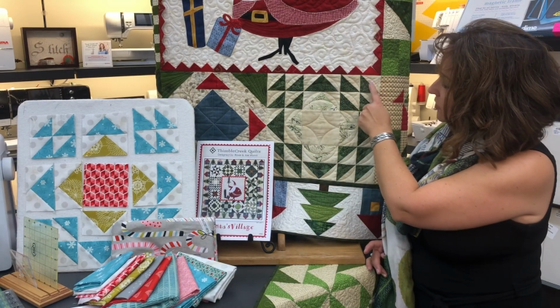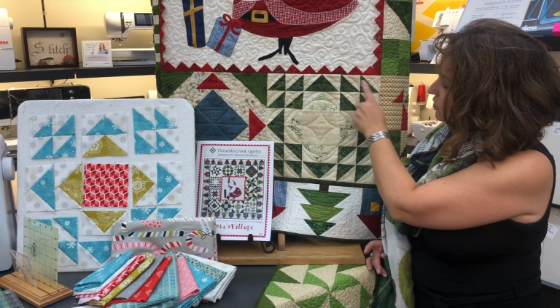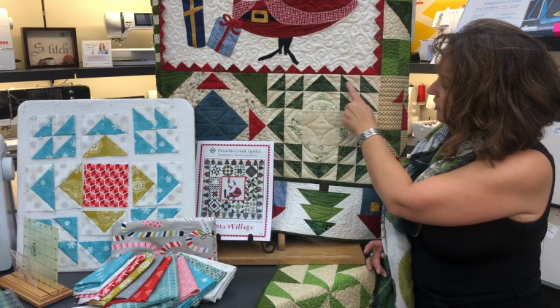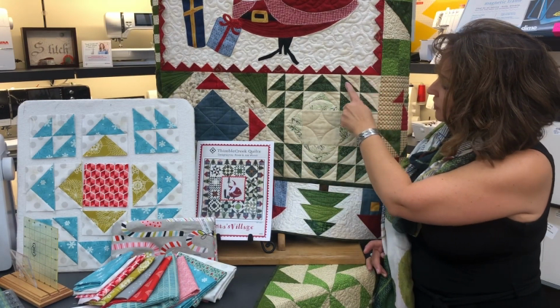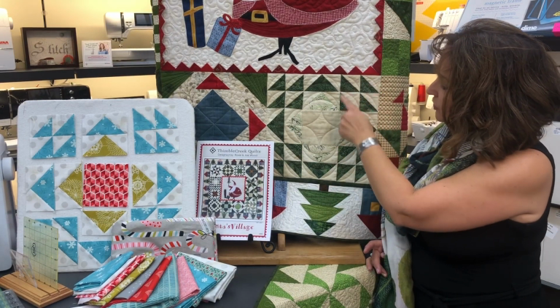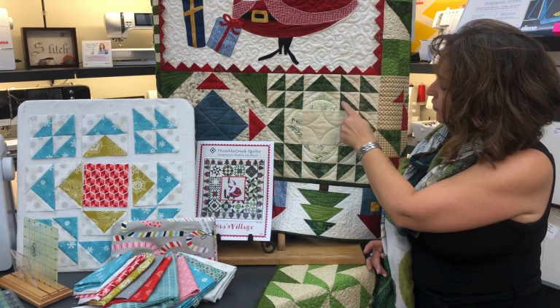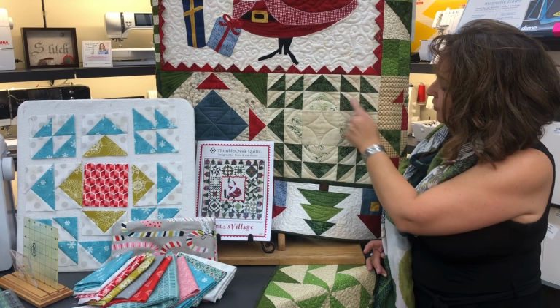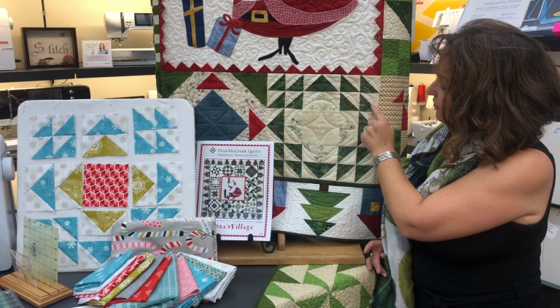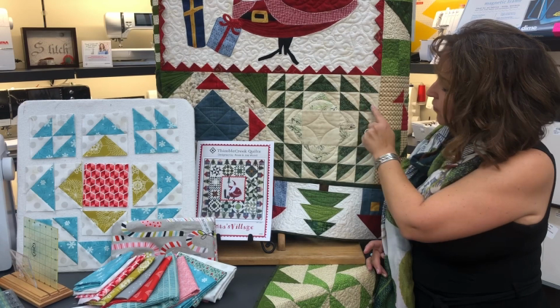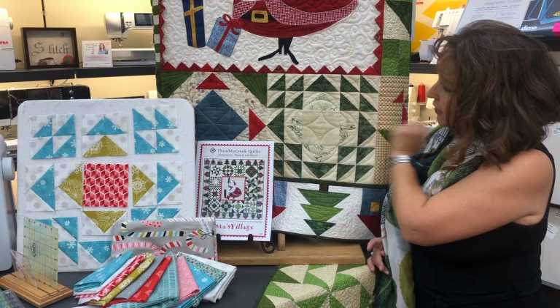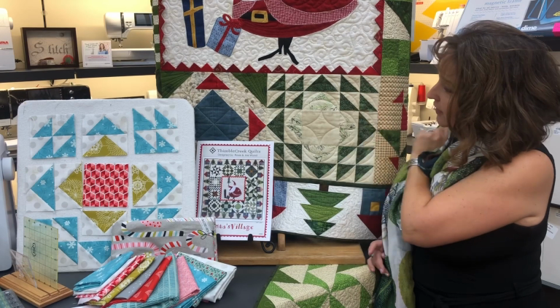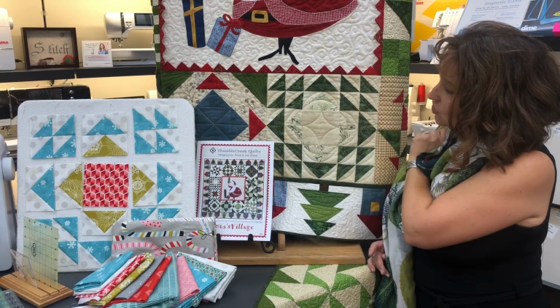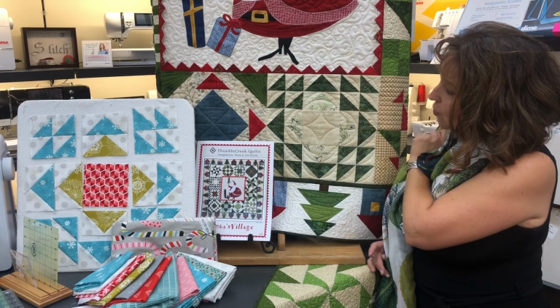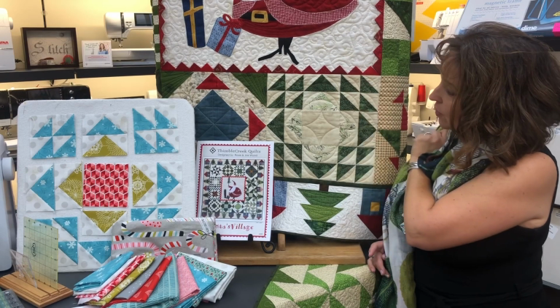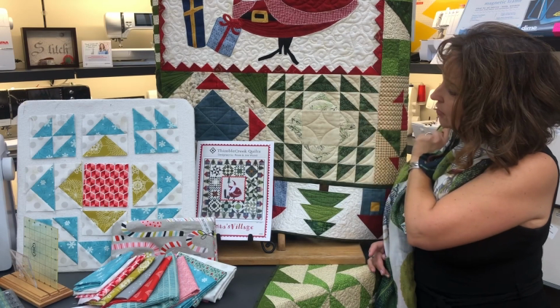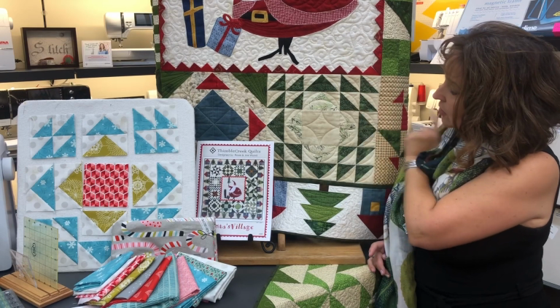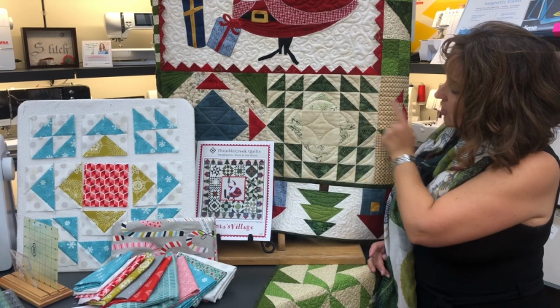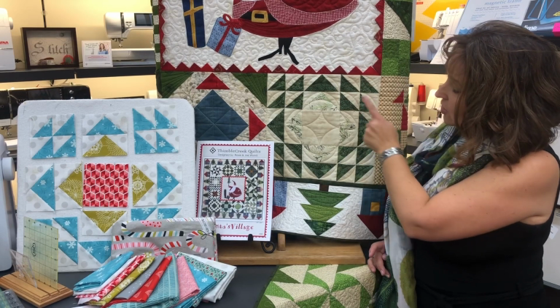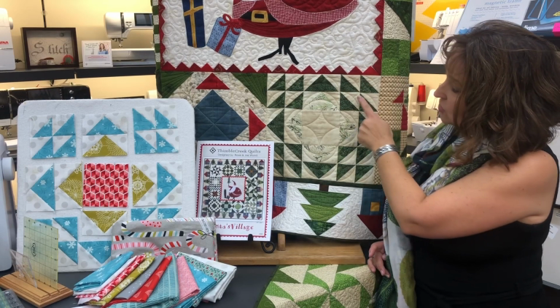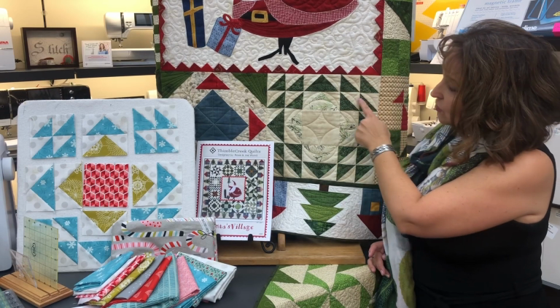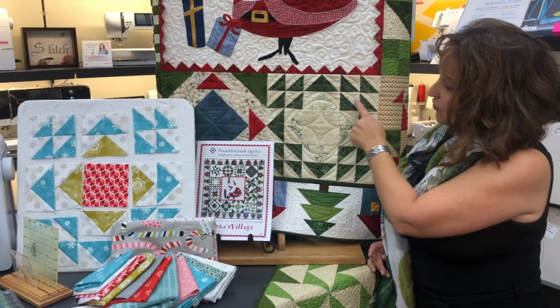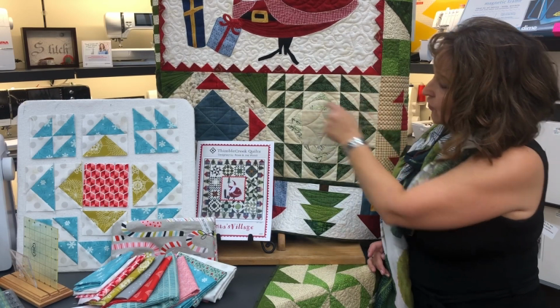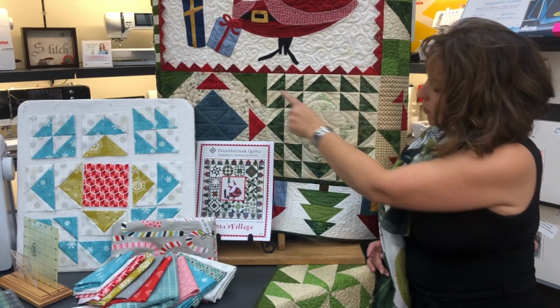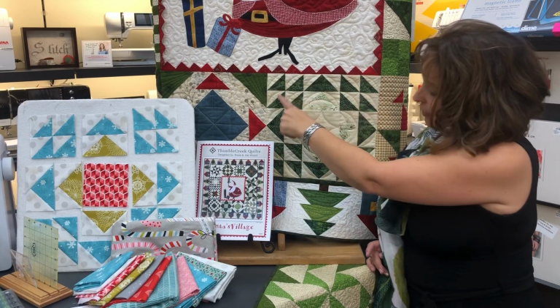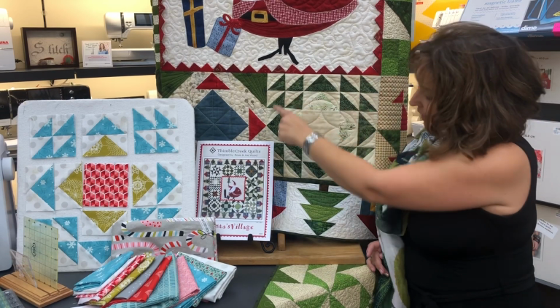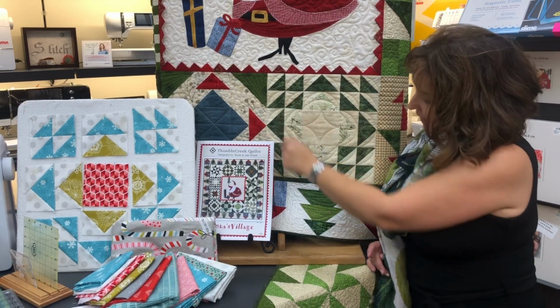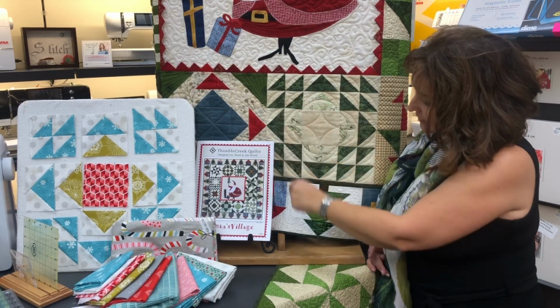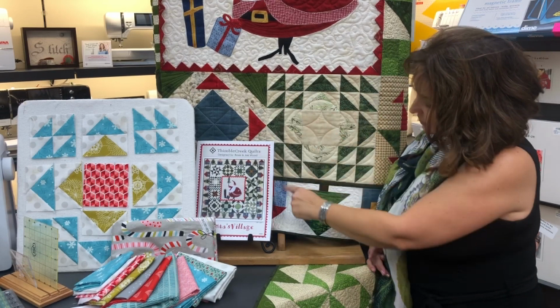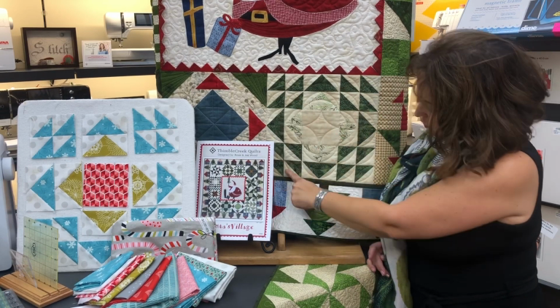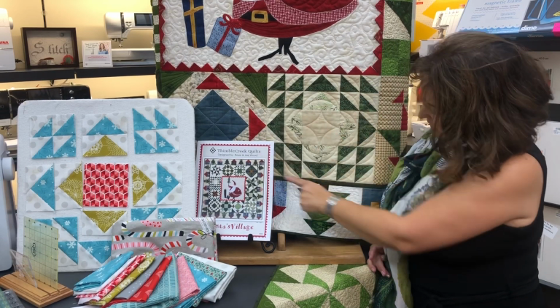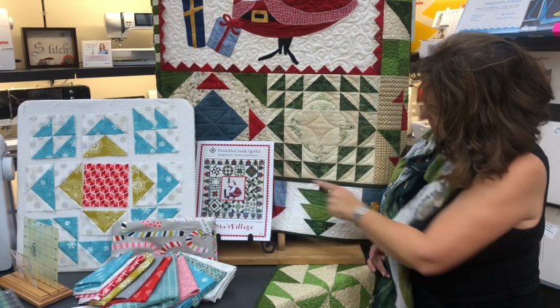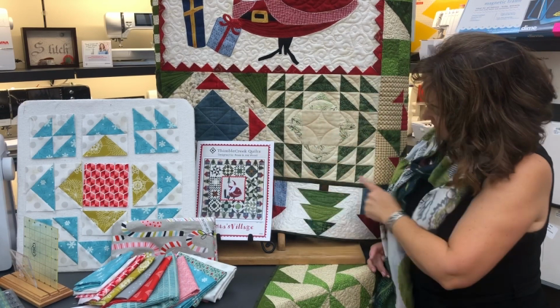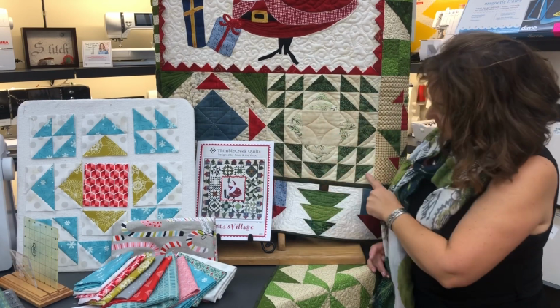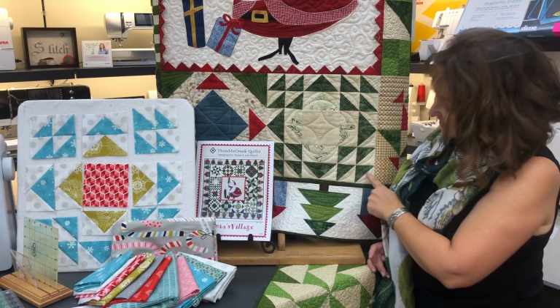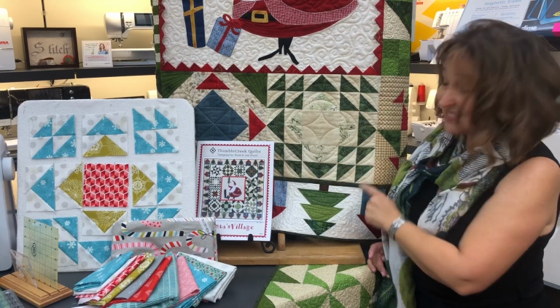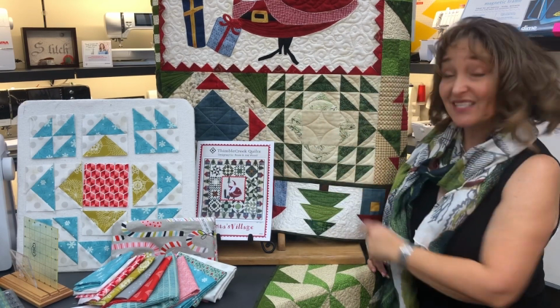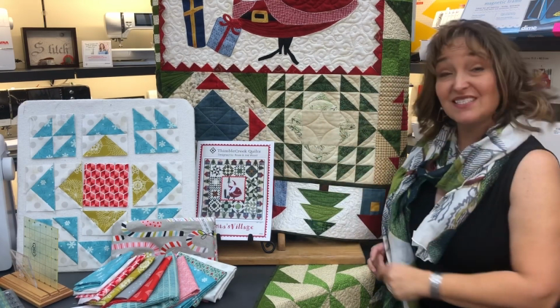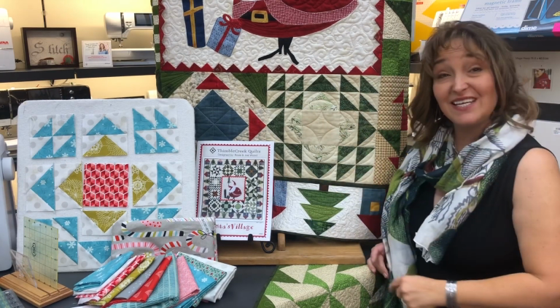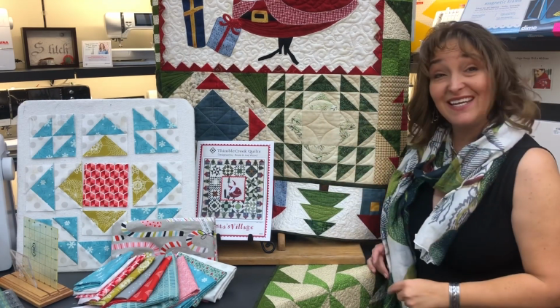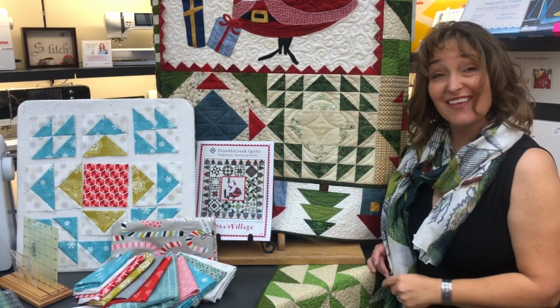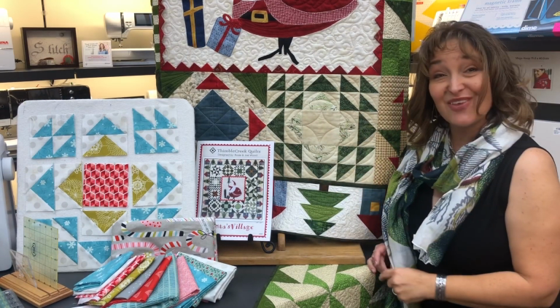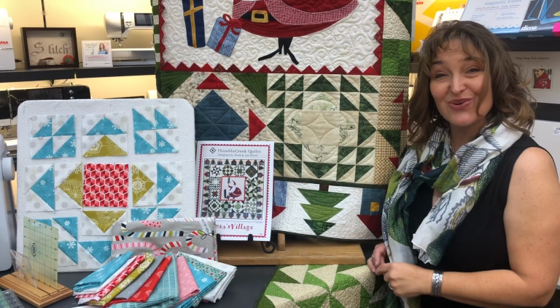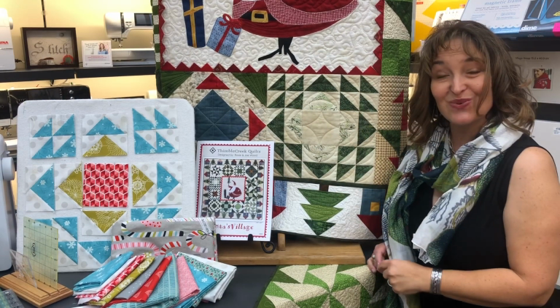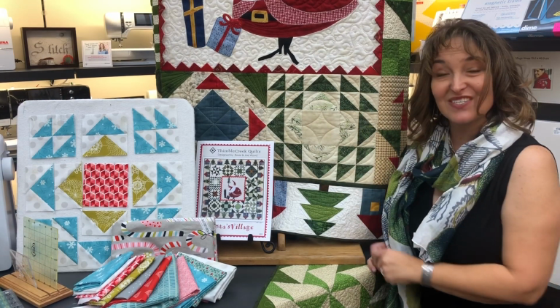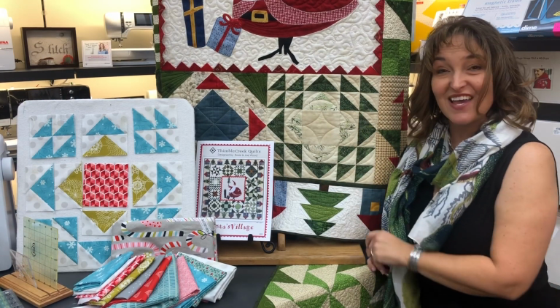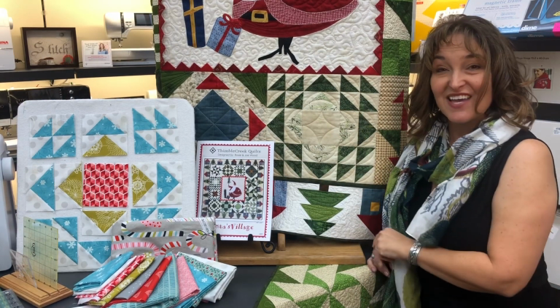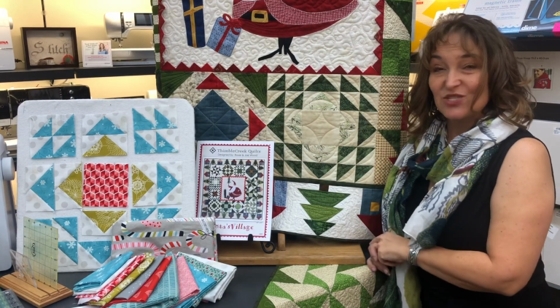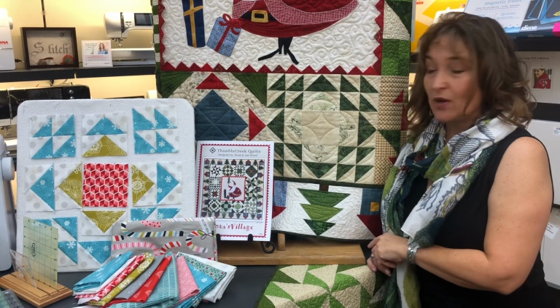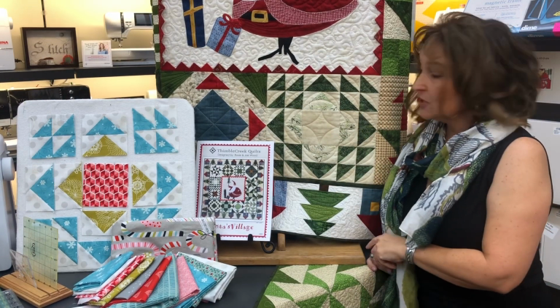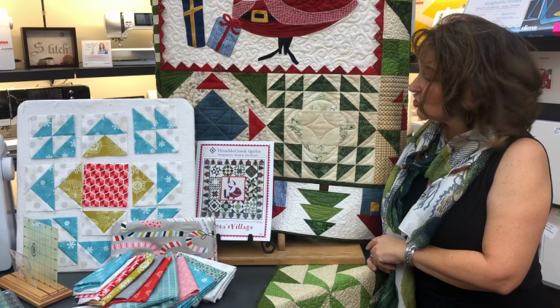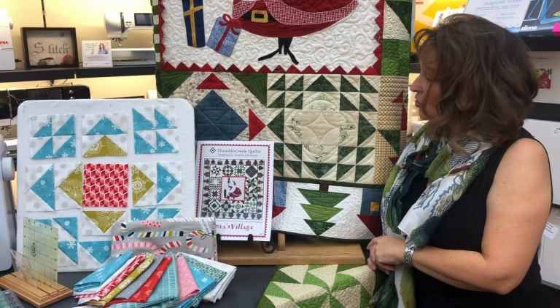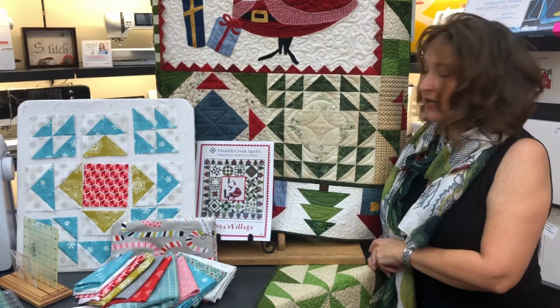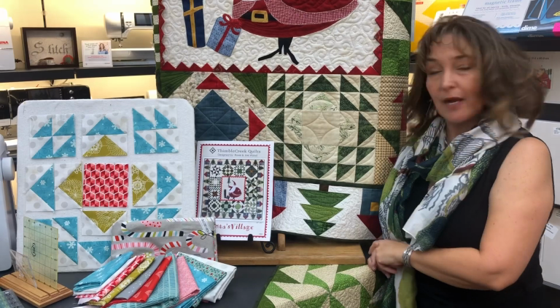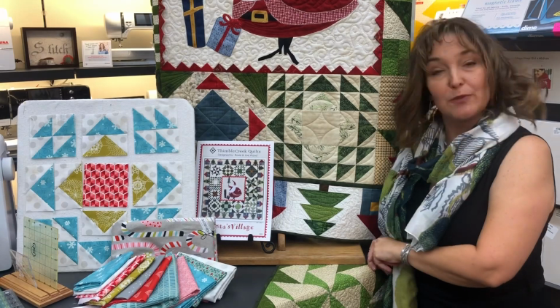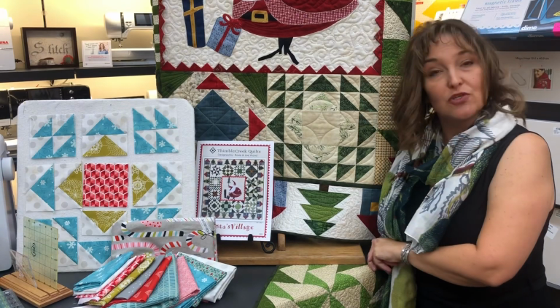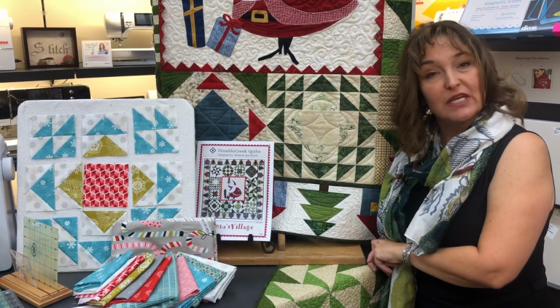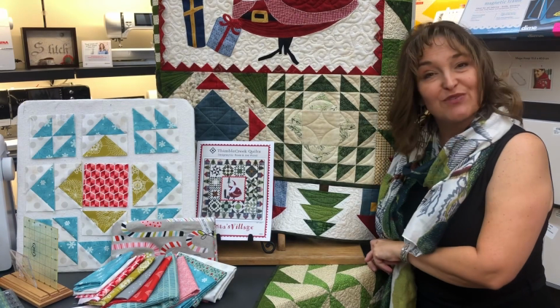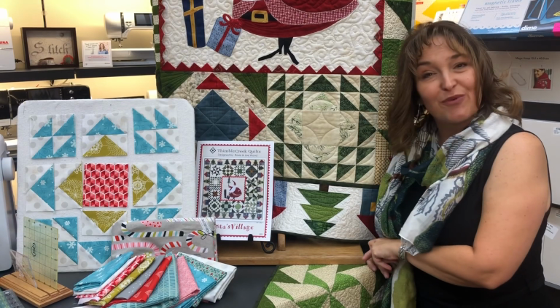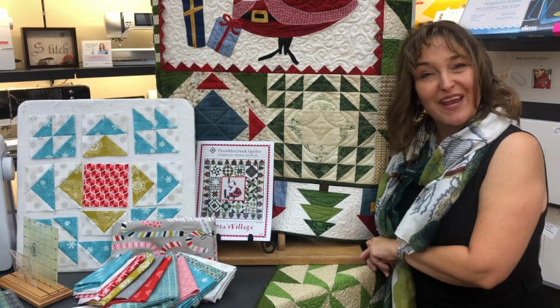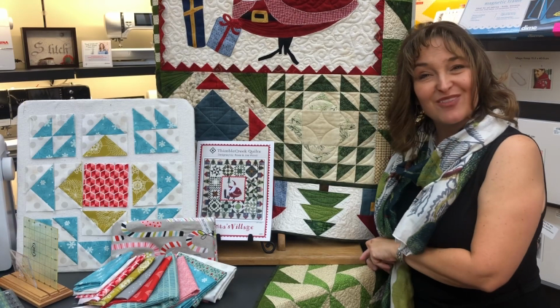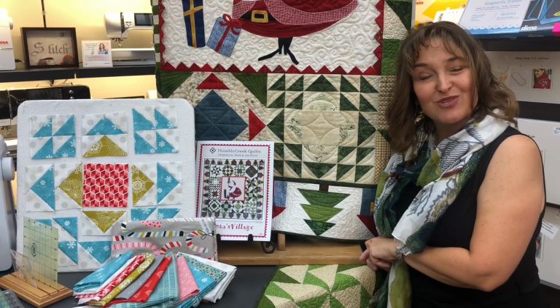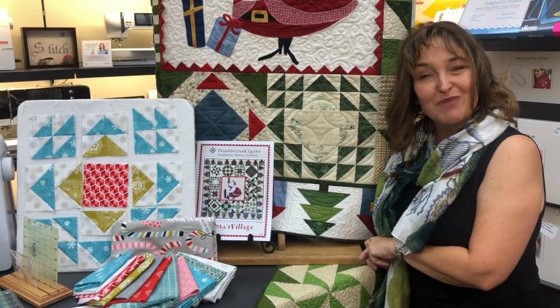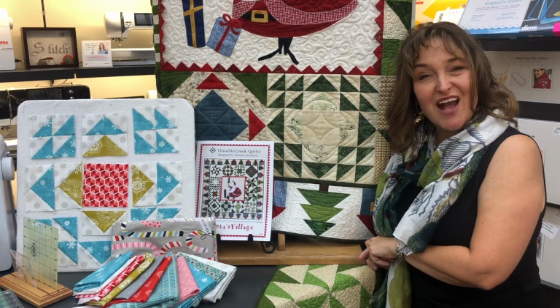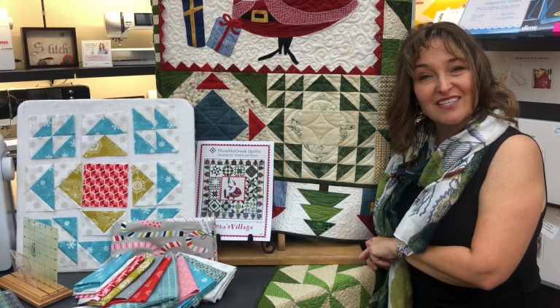There are four half square triangles in each corner, for a total of sixteen. So I'm going to show you a couple of tricks for making those blocks.